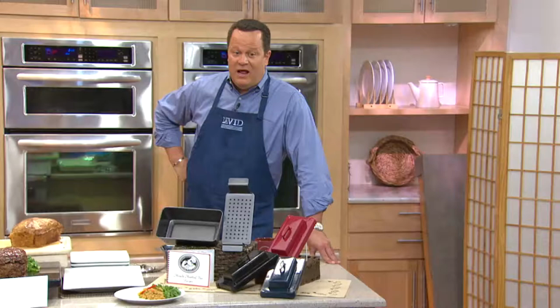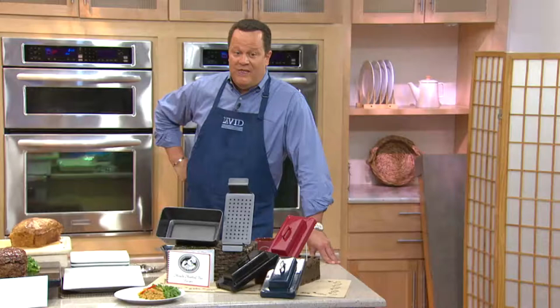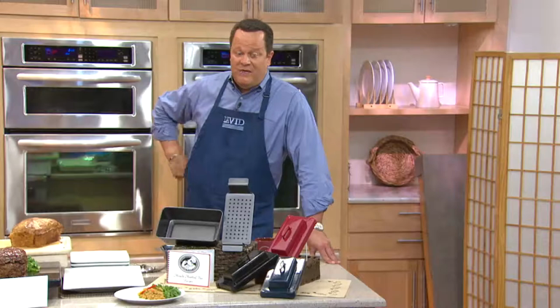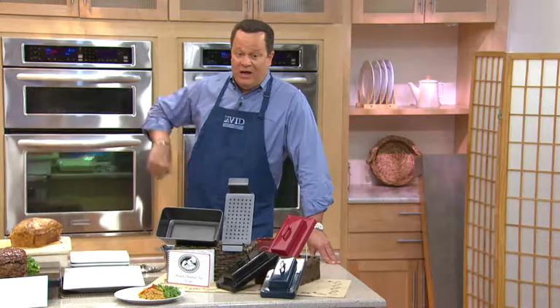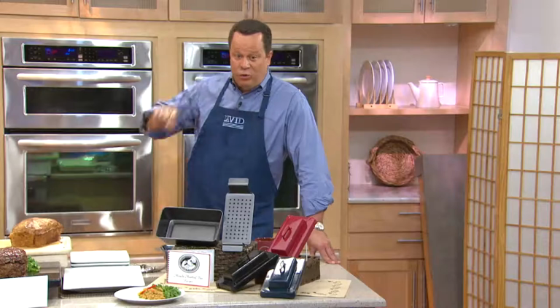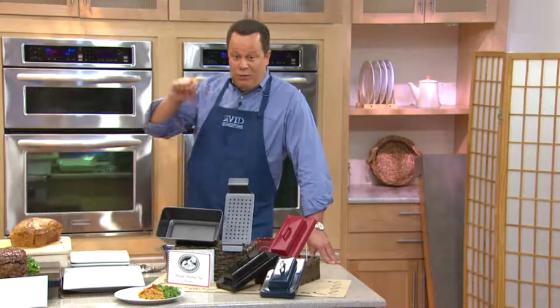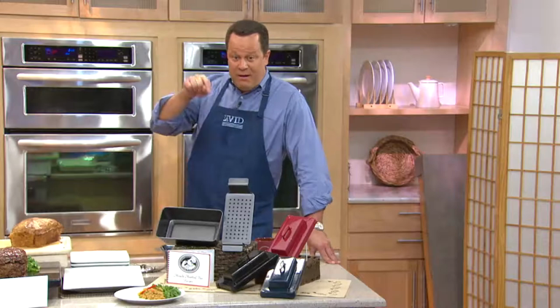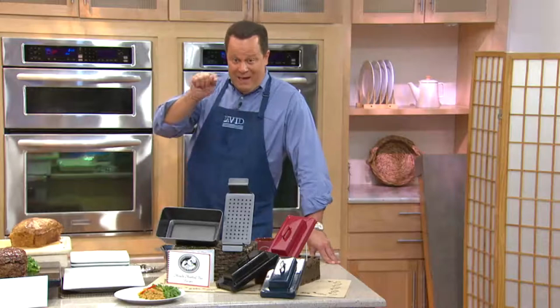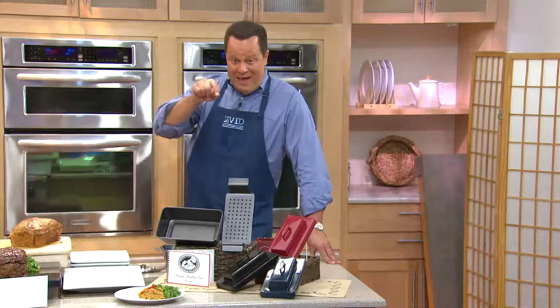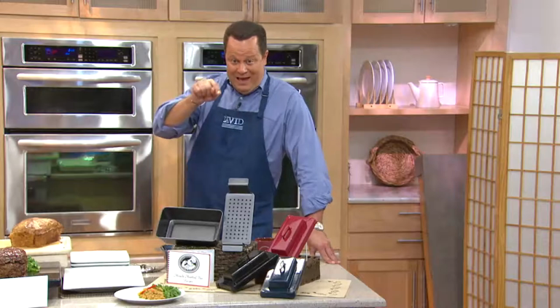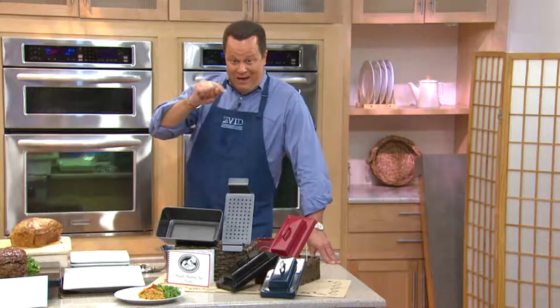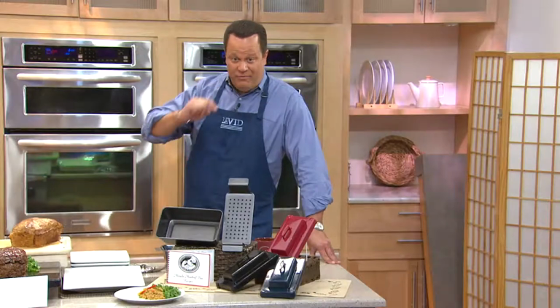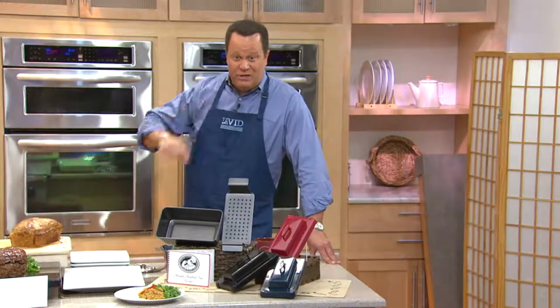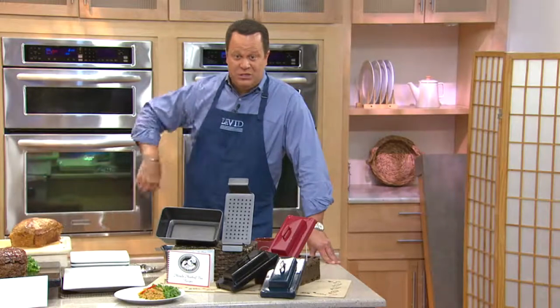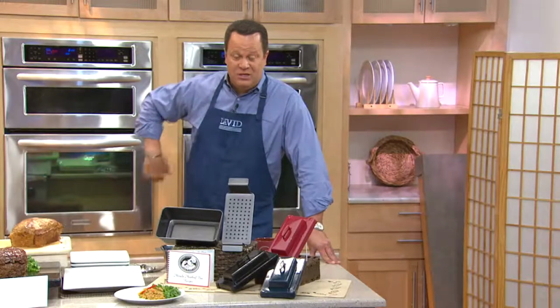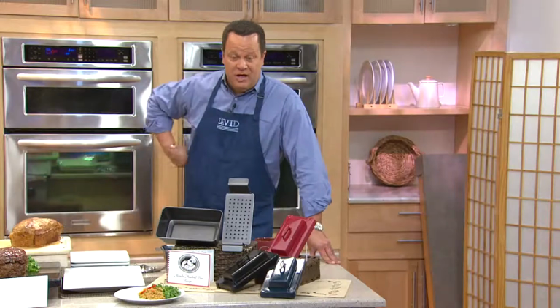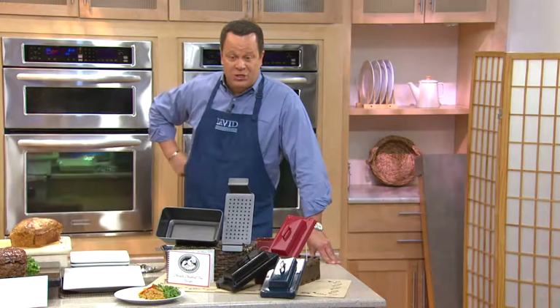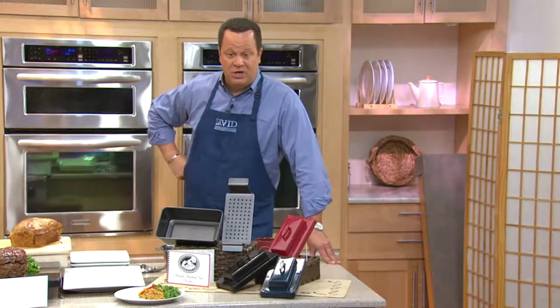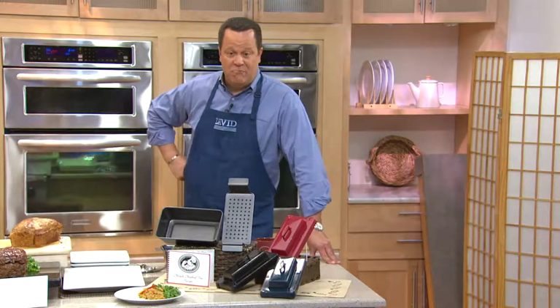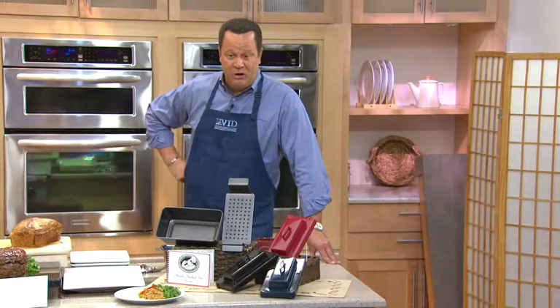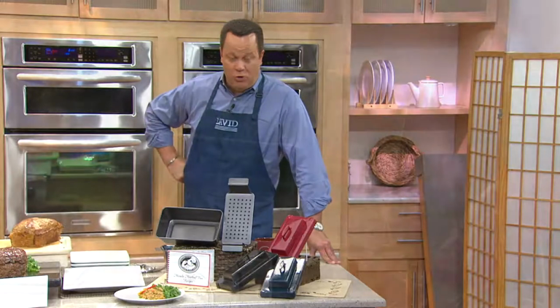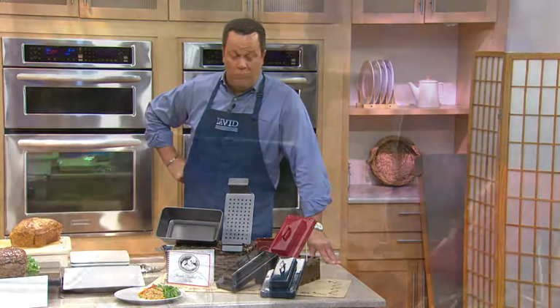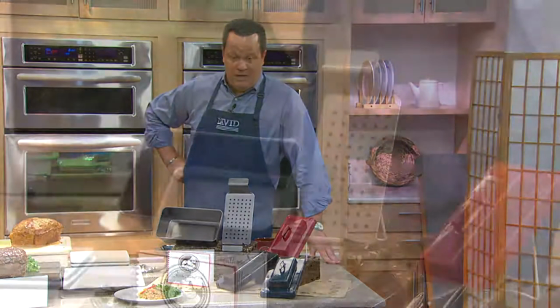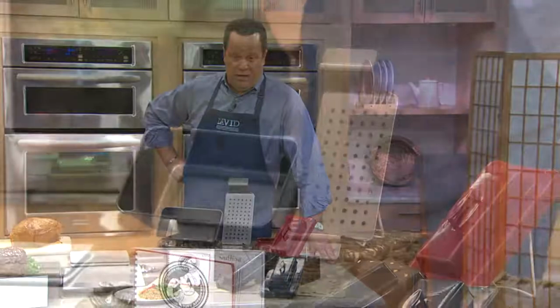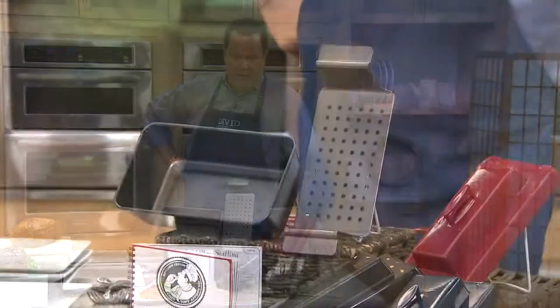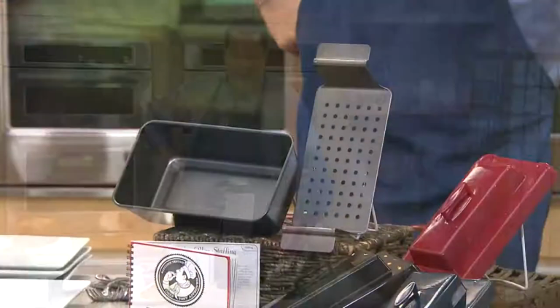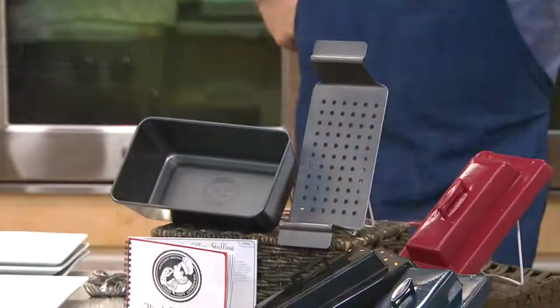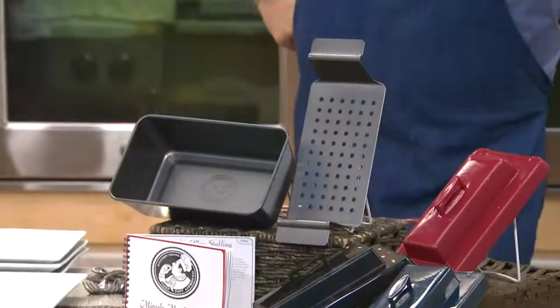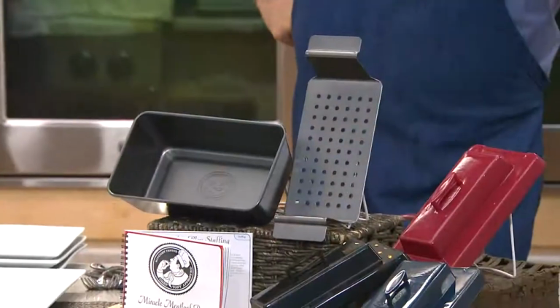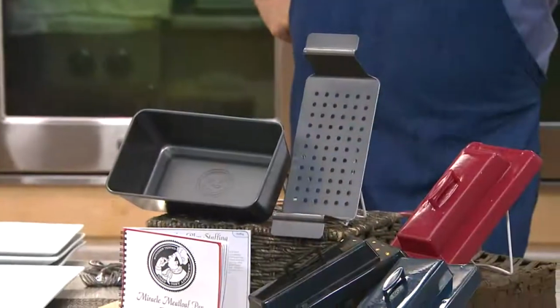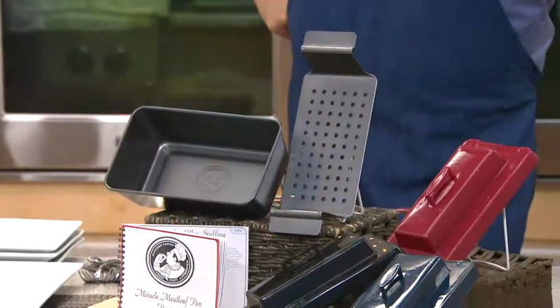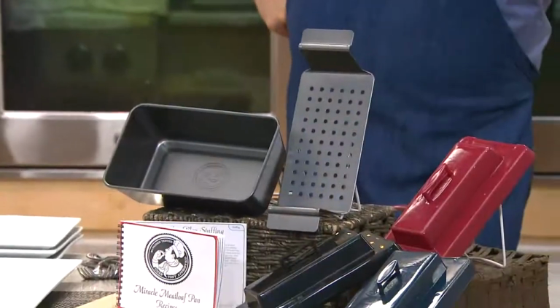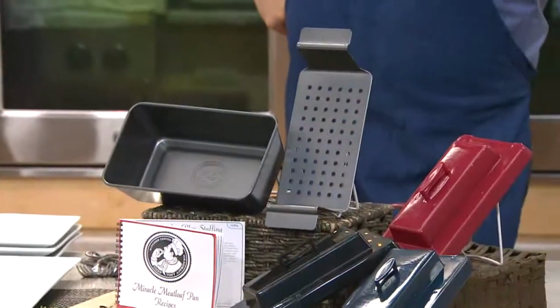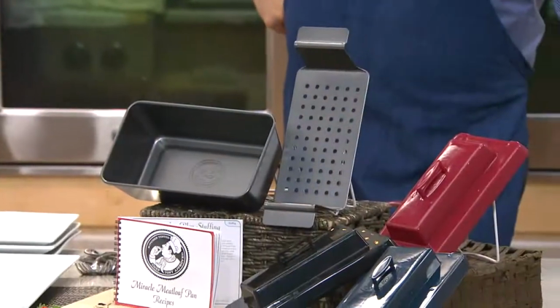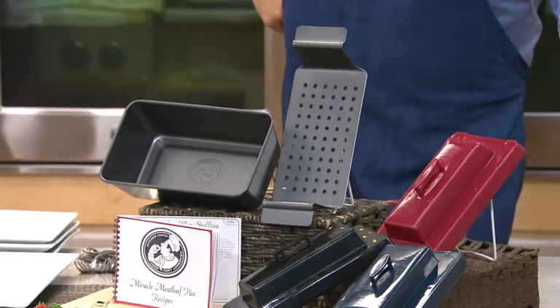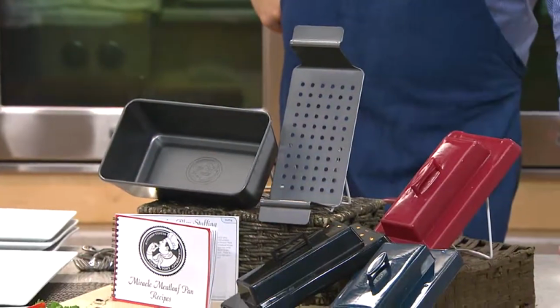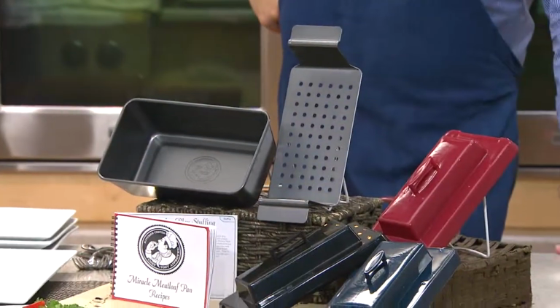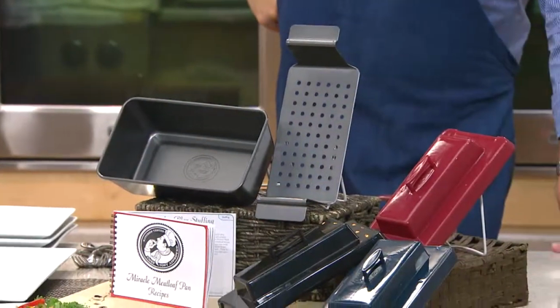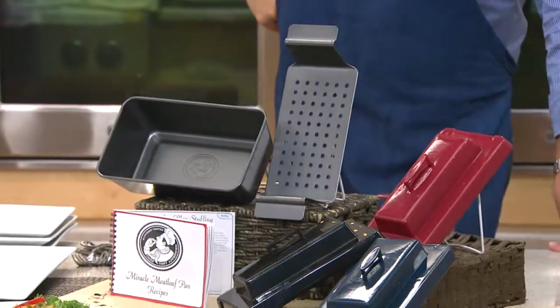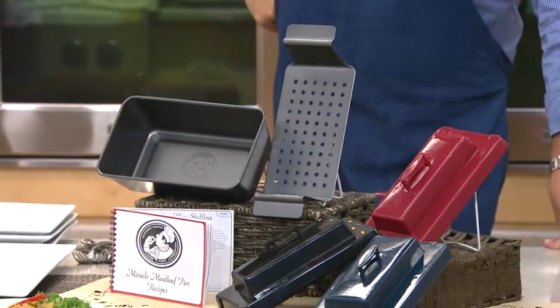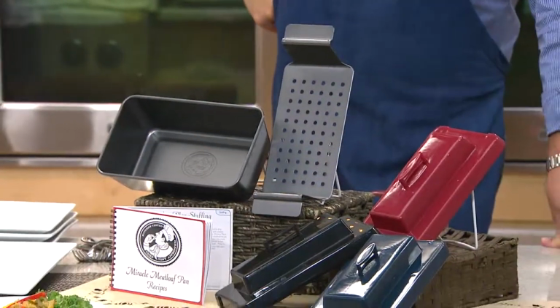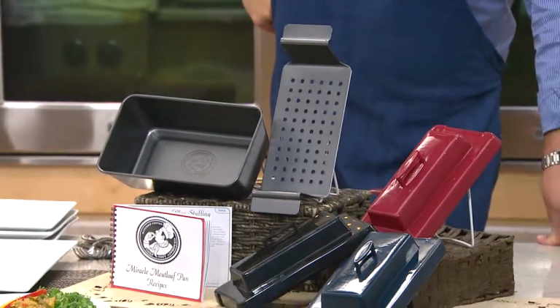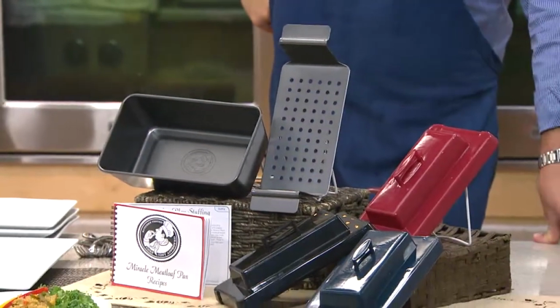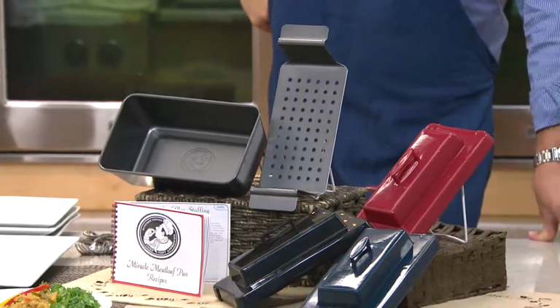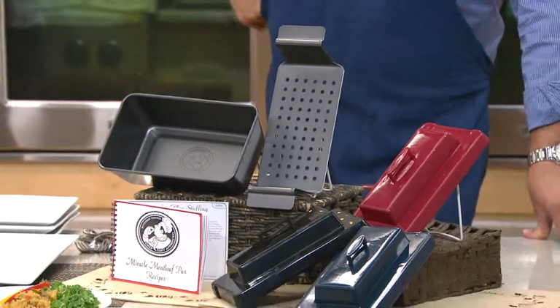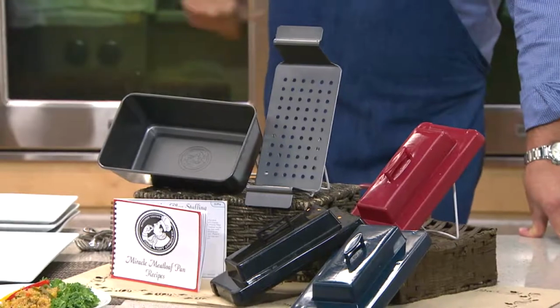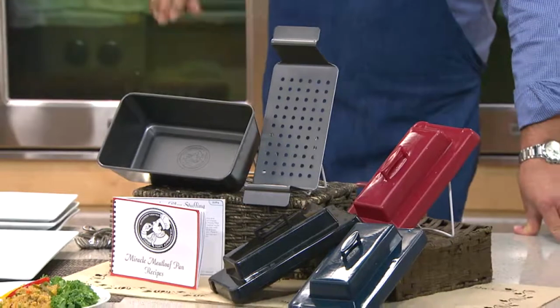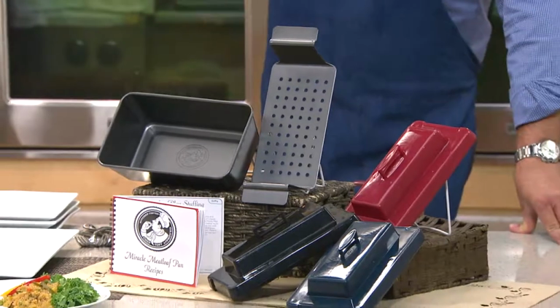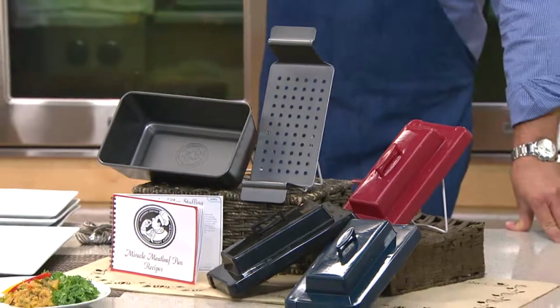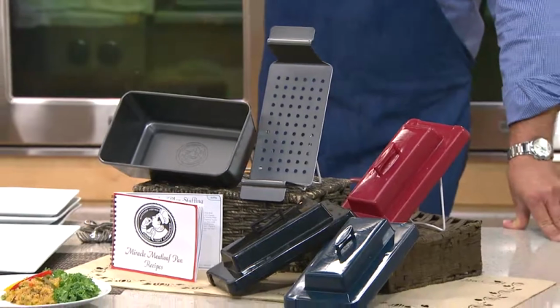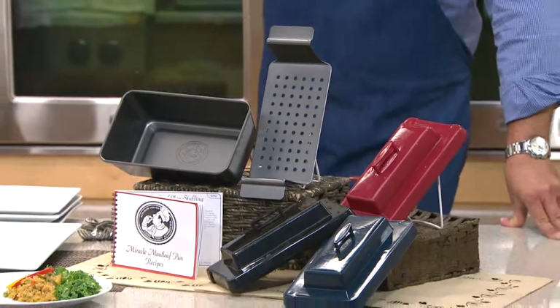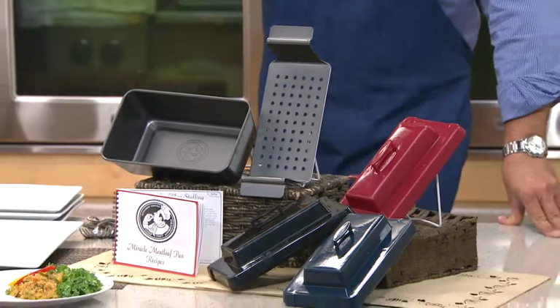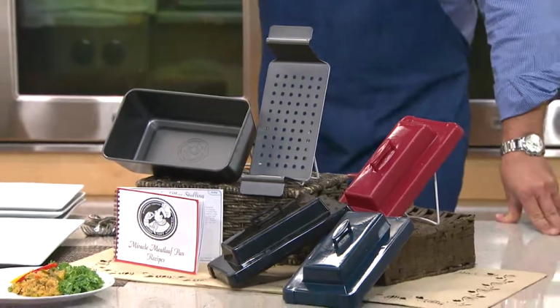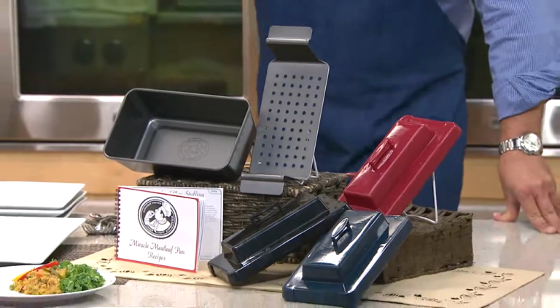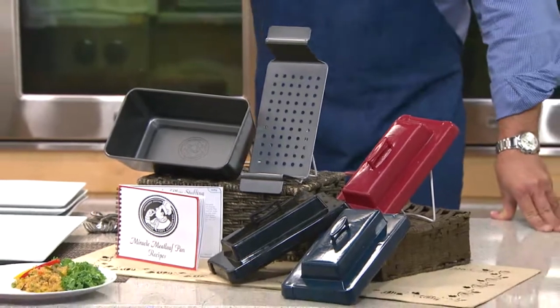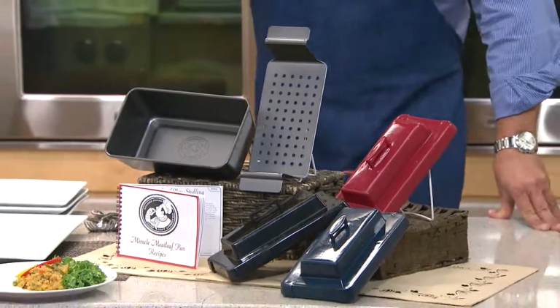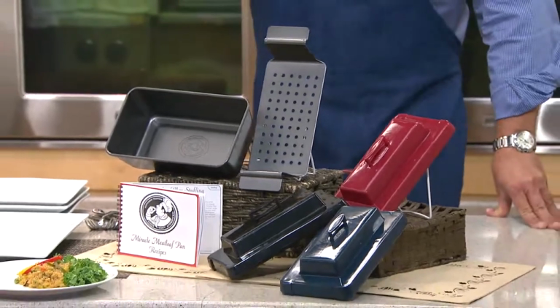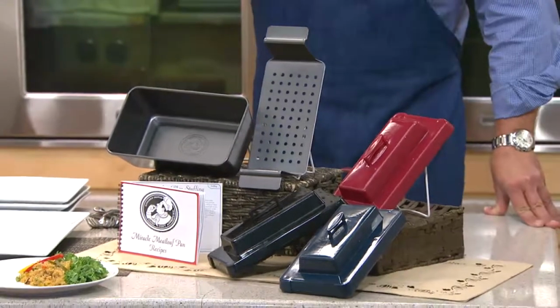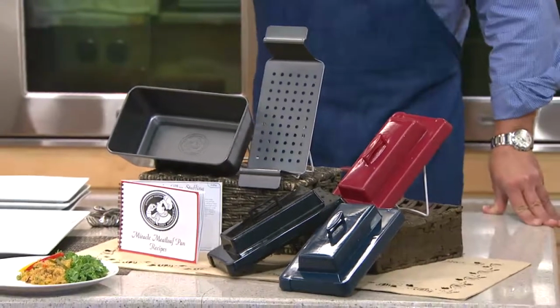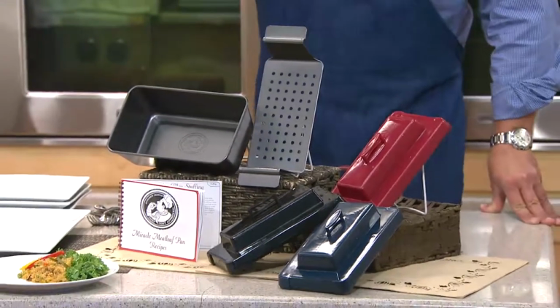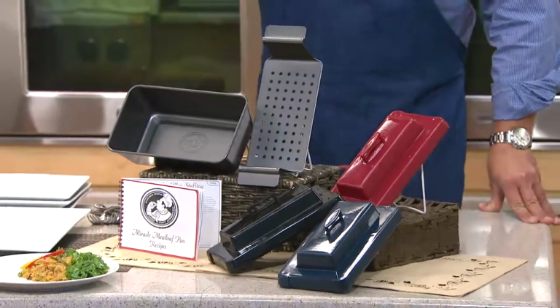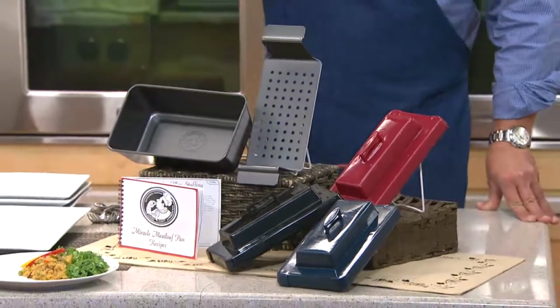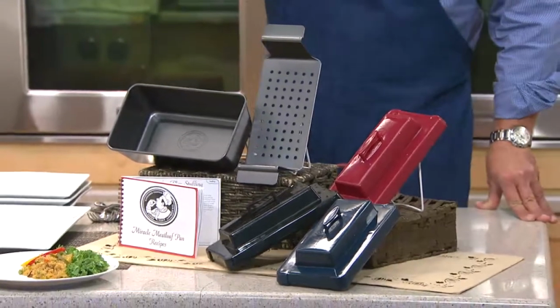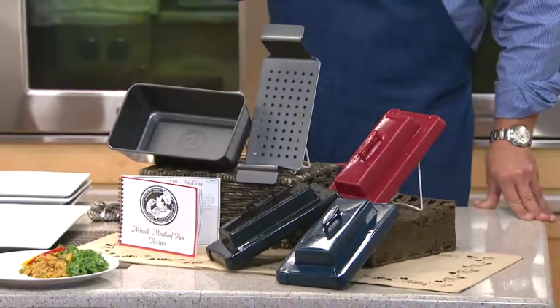If you've got the right pan, and this is the nonstick miracle meatloaf pan, brought to us by our buddy Chef Tony, and it's only $15 and change.